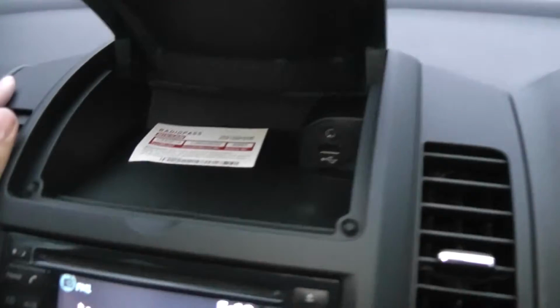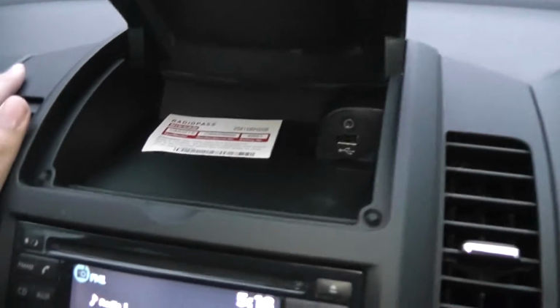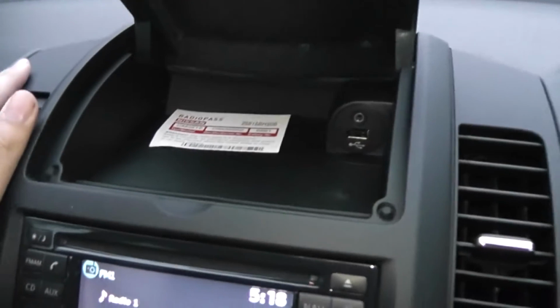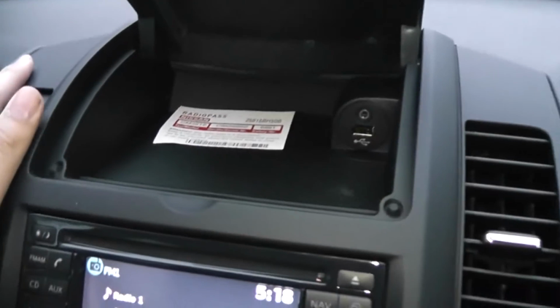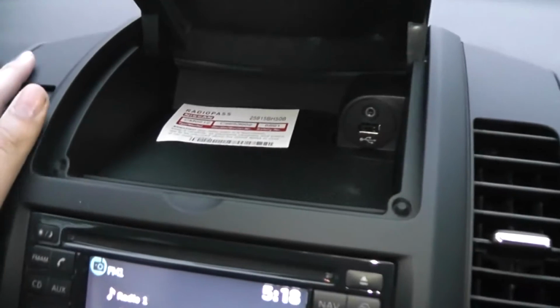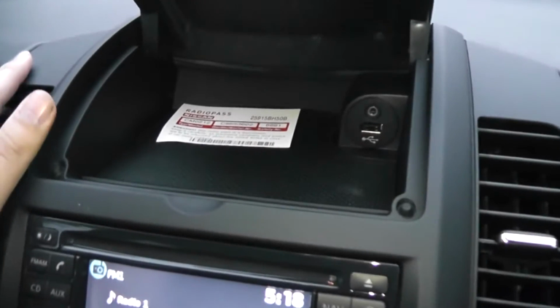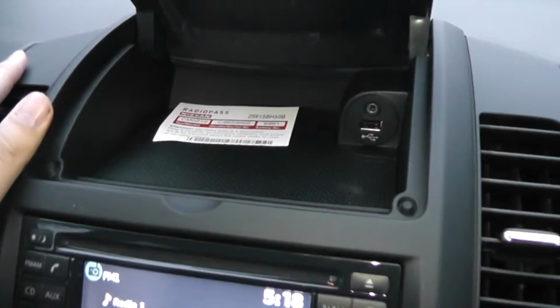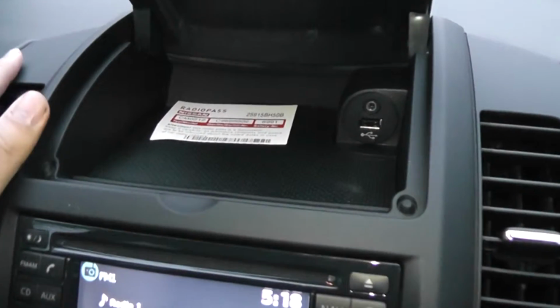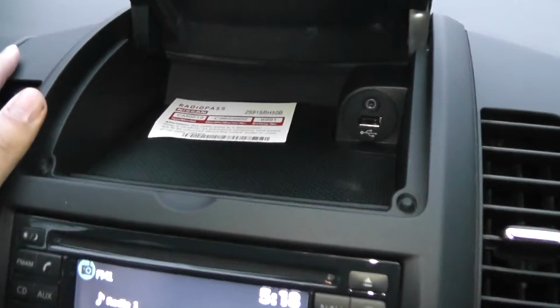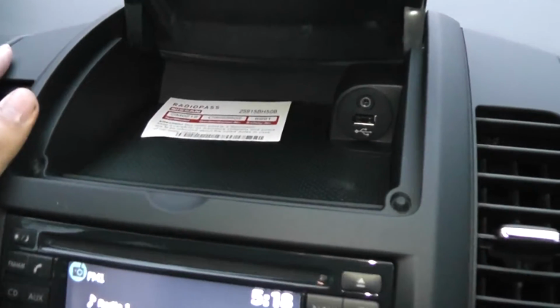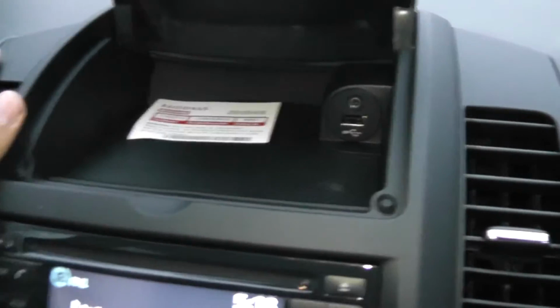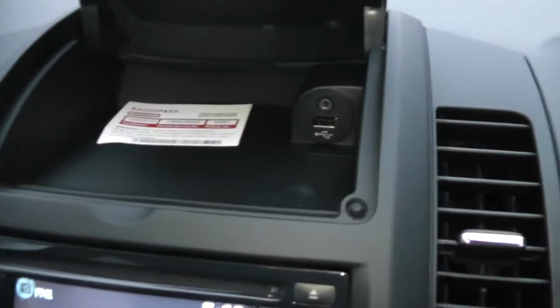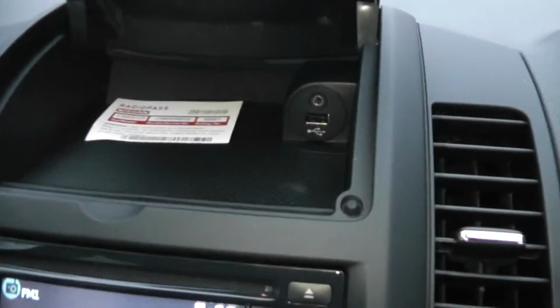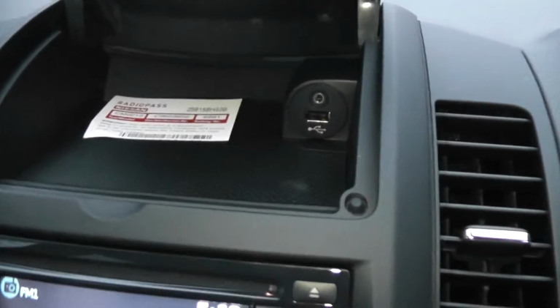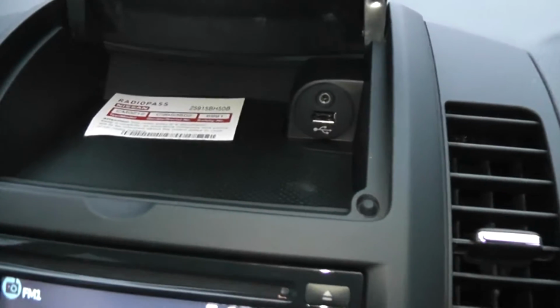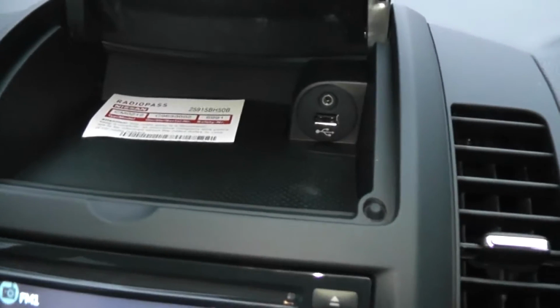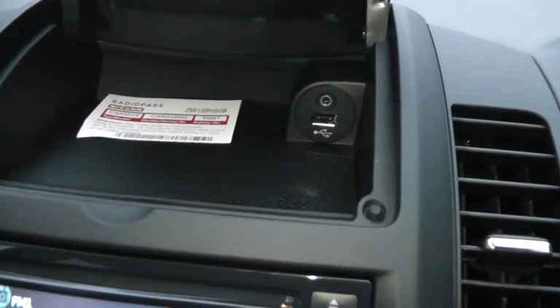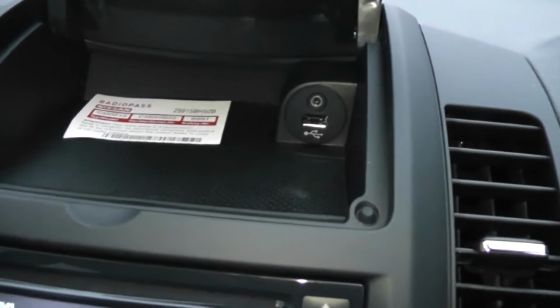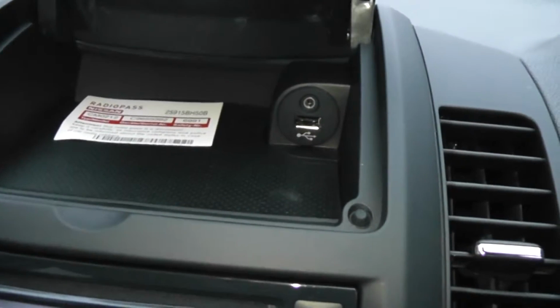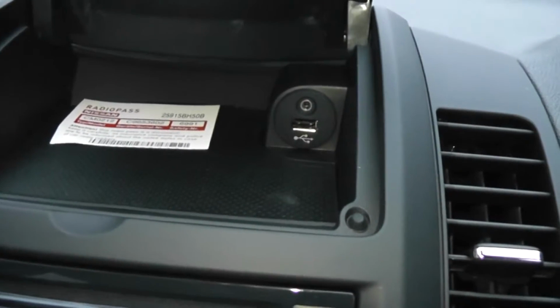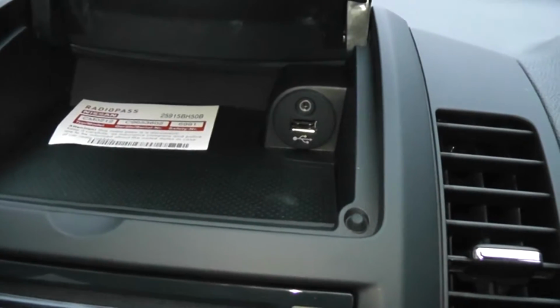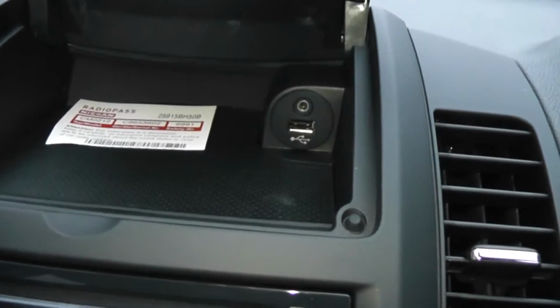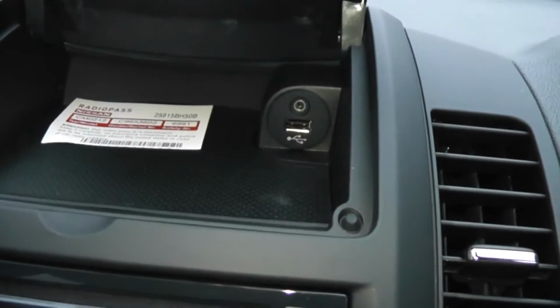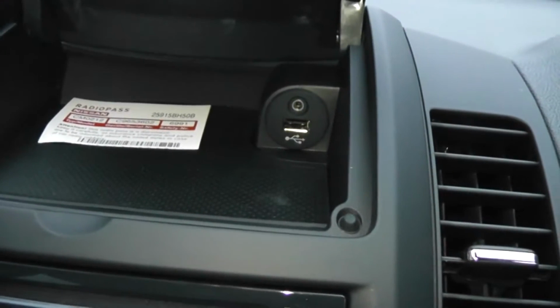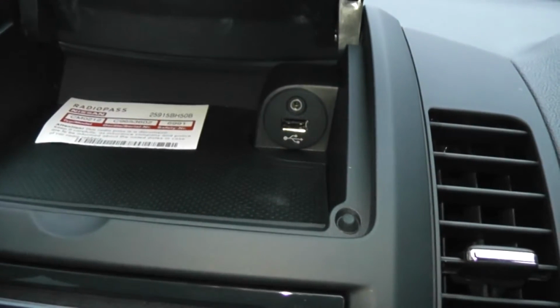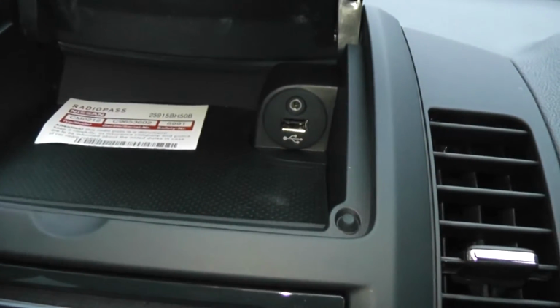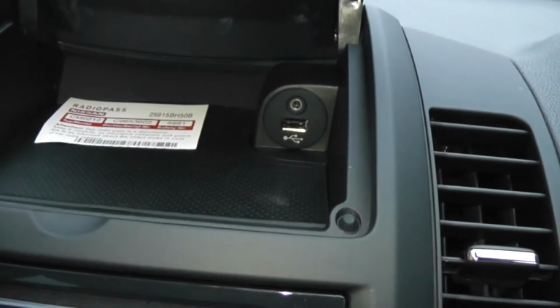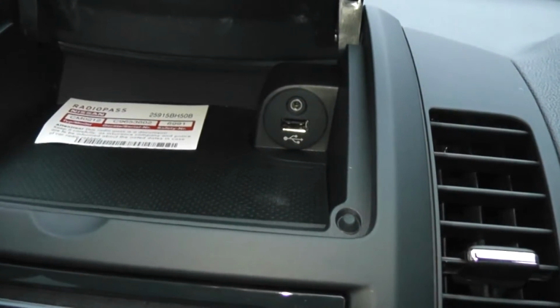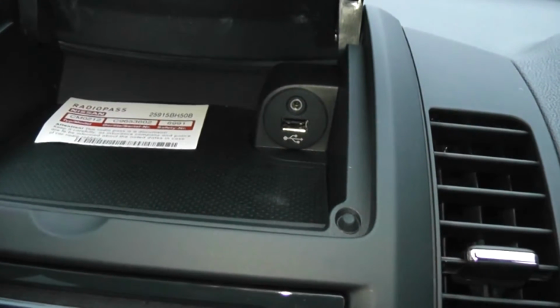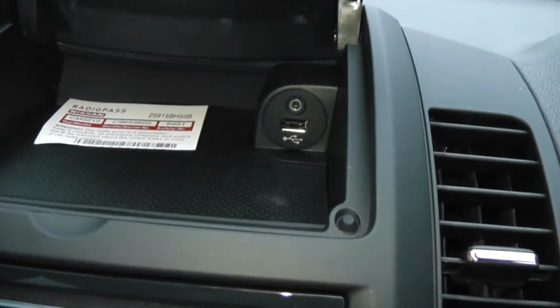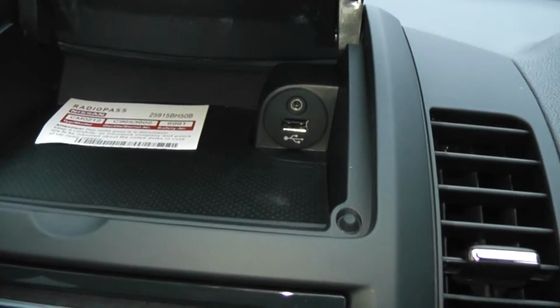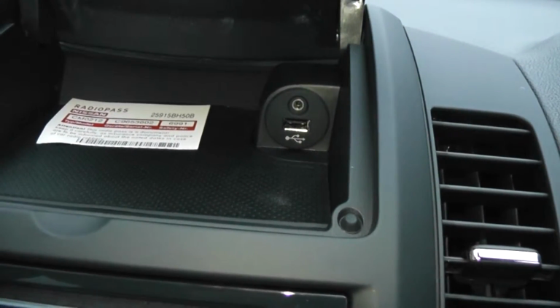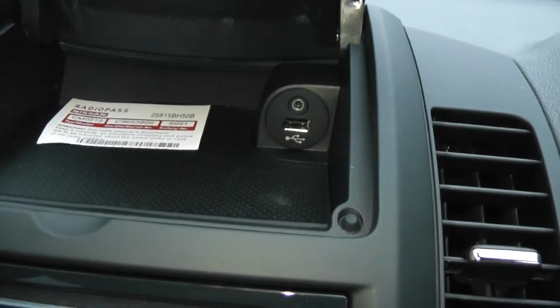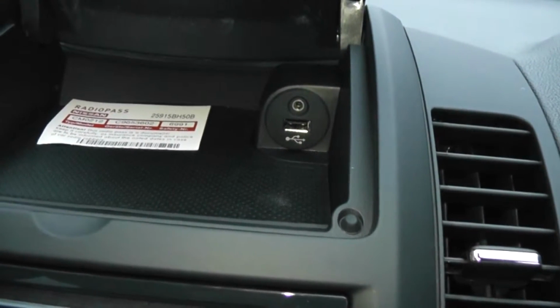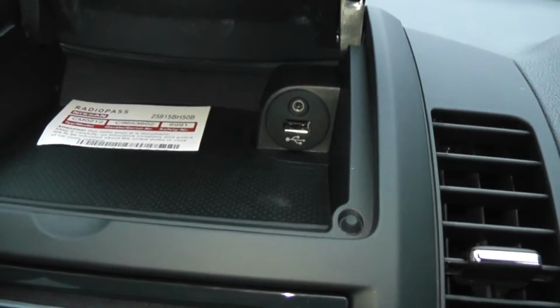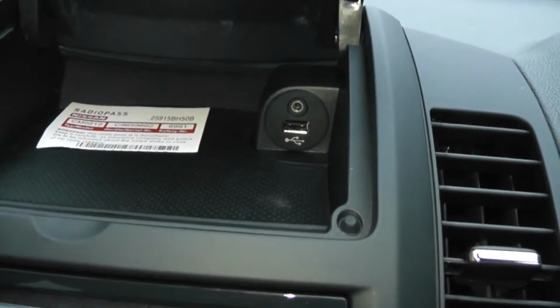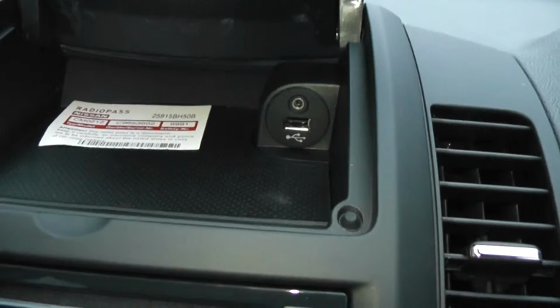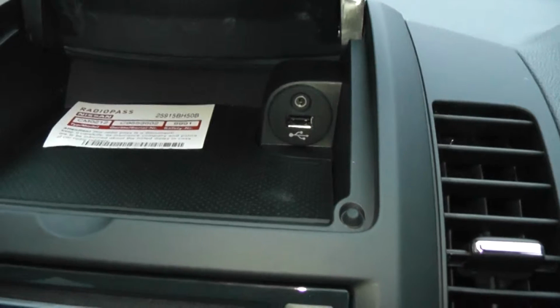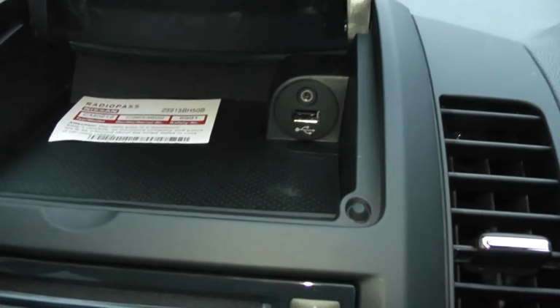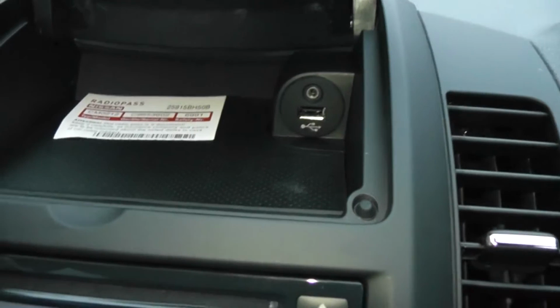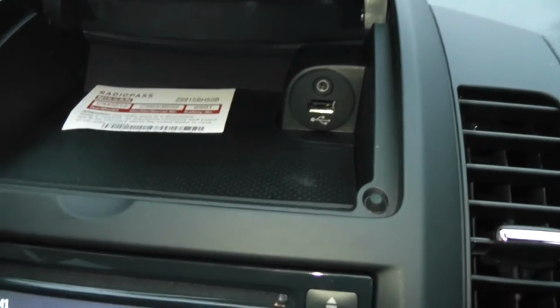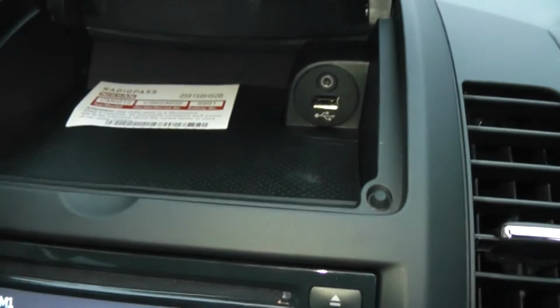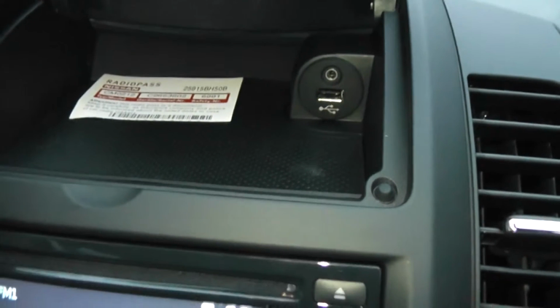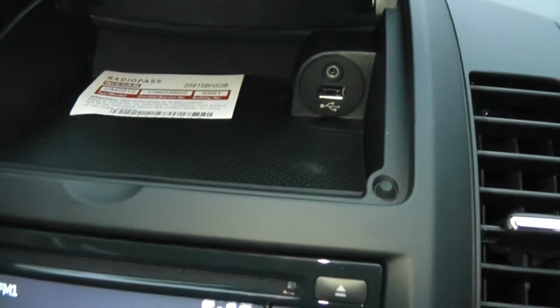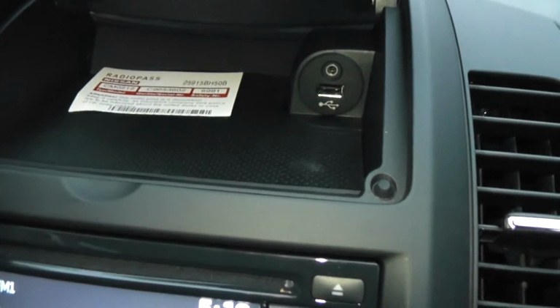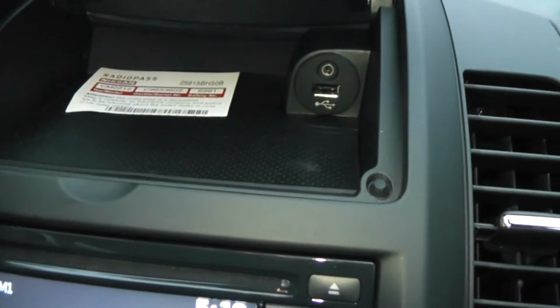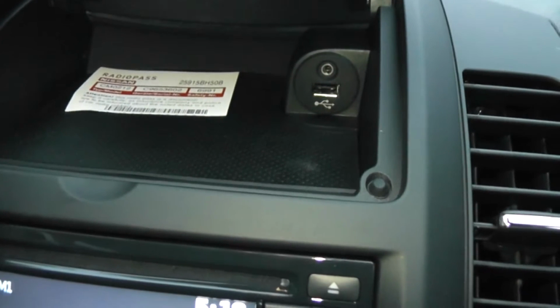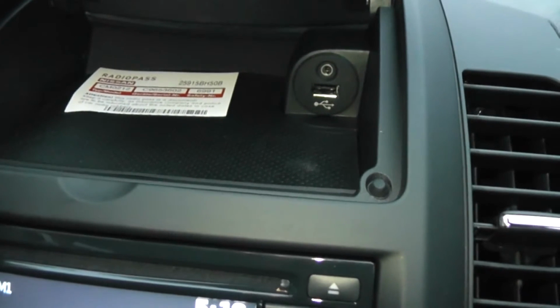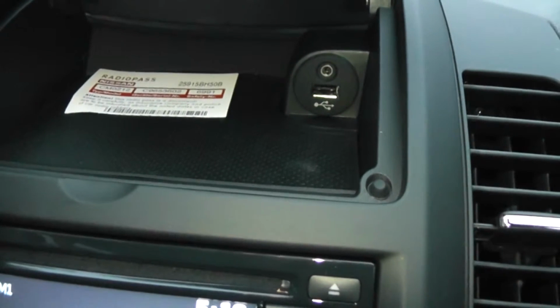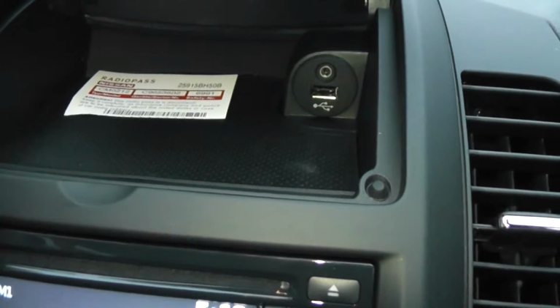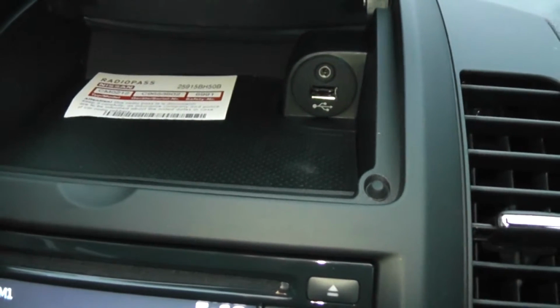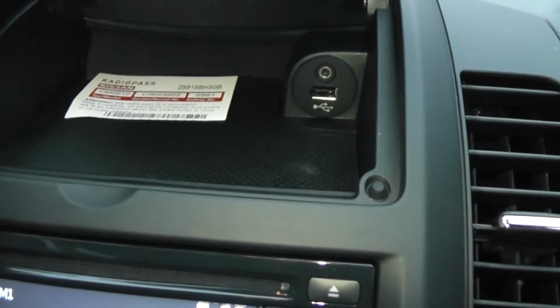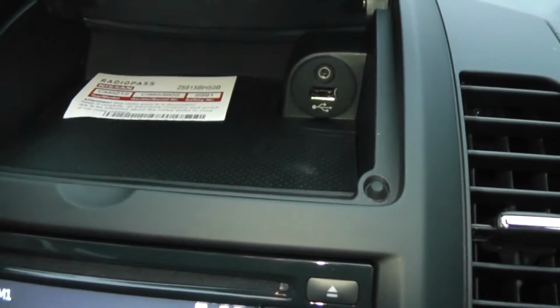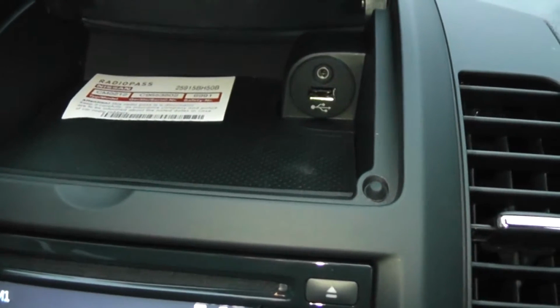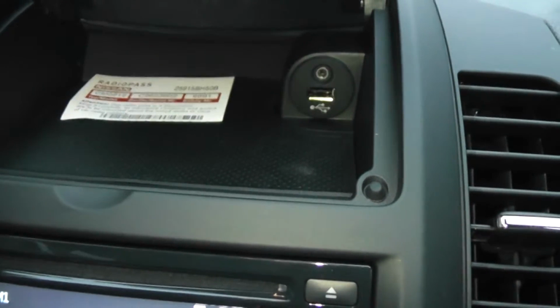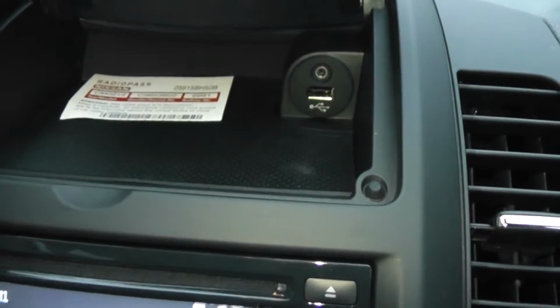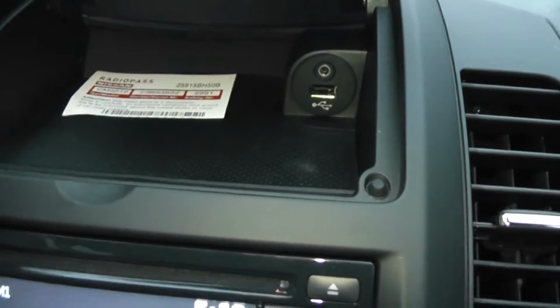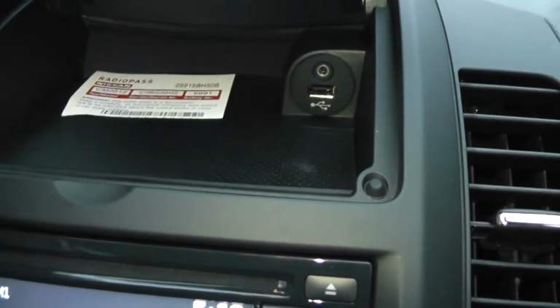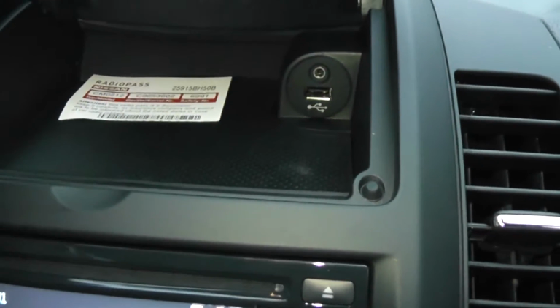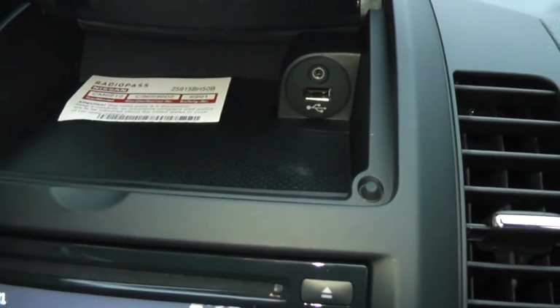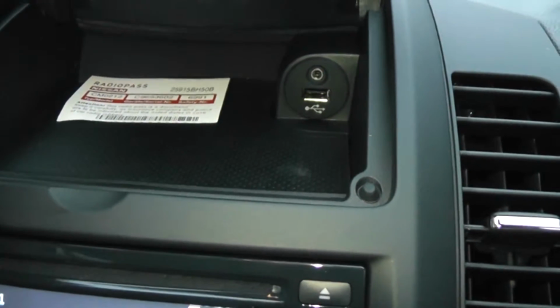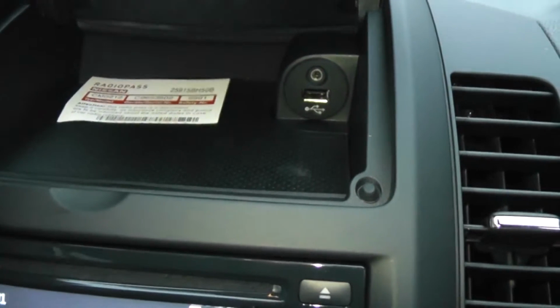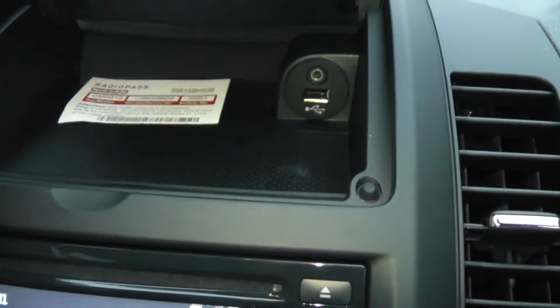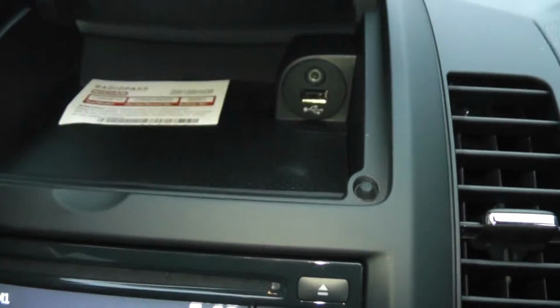There's some storage just there, and it also has a USB and AUX port so you can connect up your iPod or MP3 players.